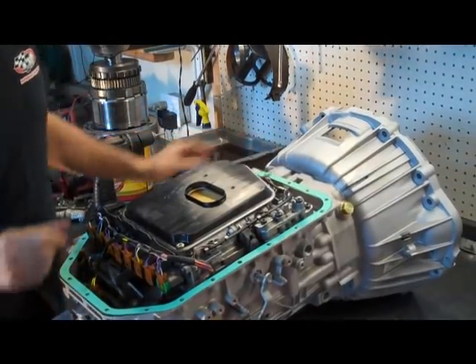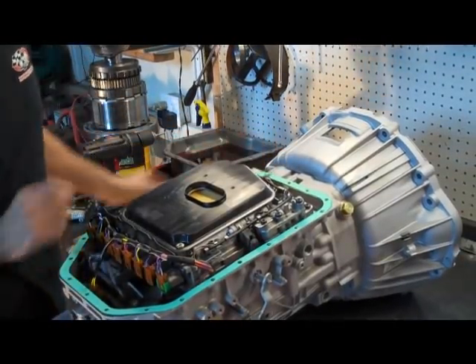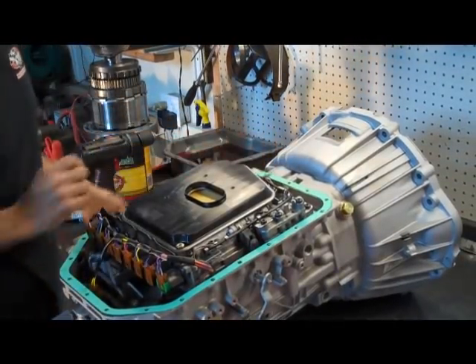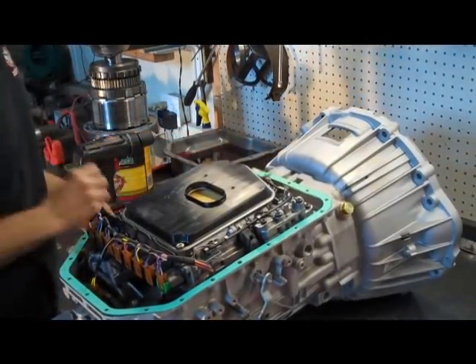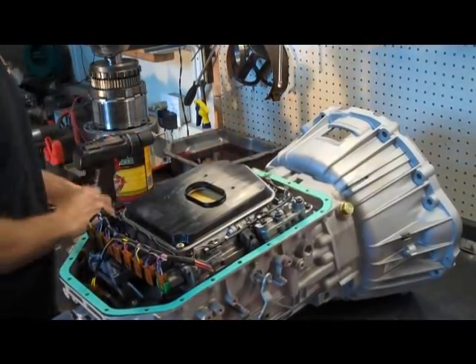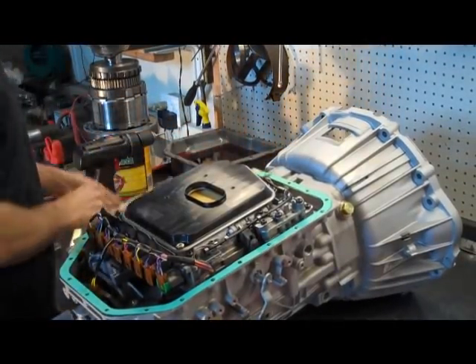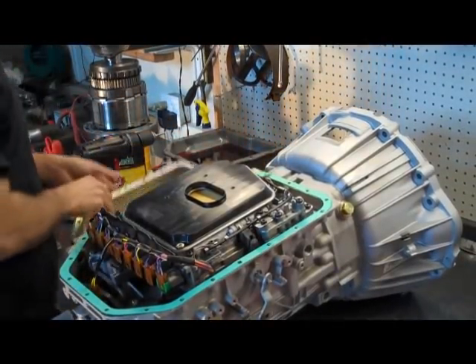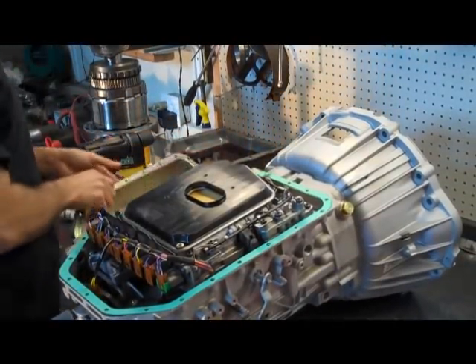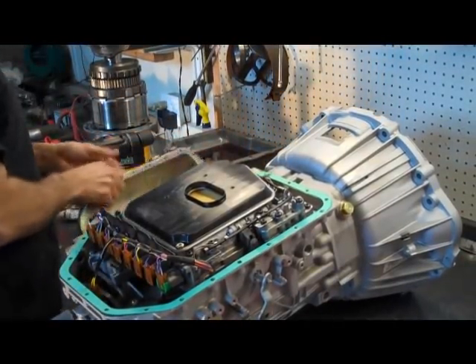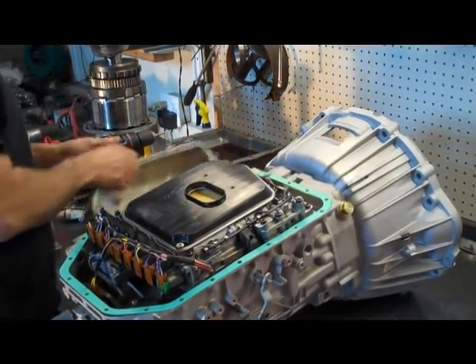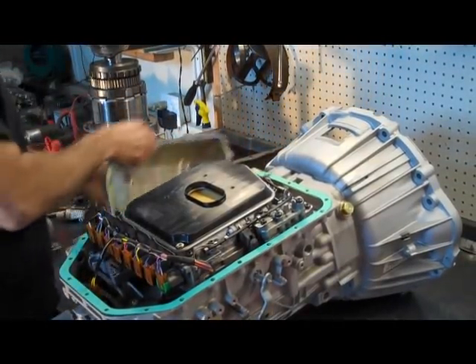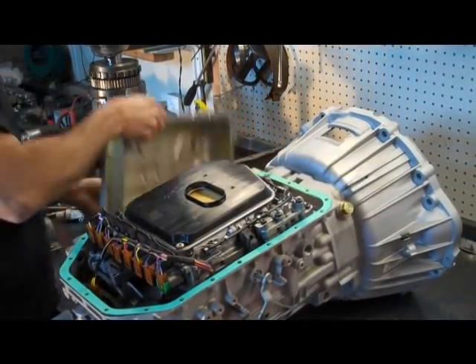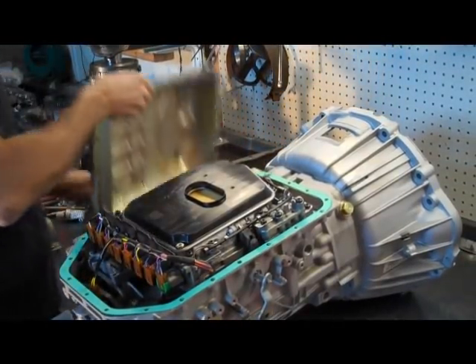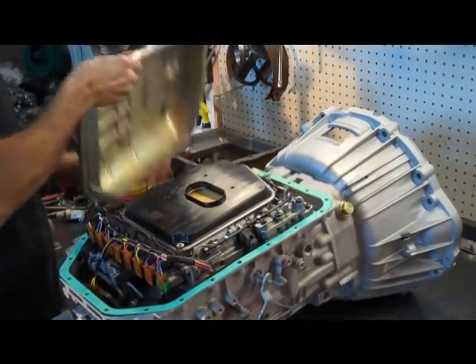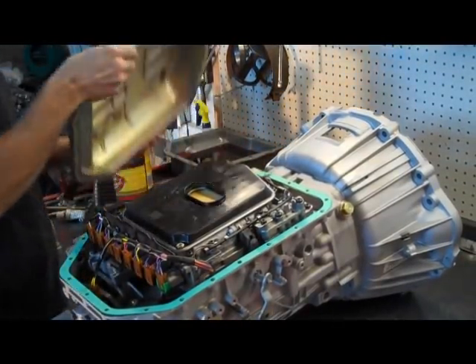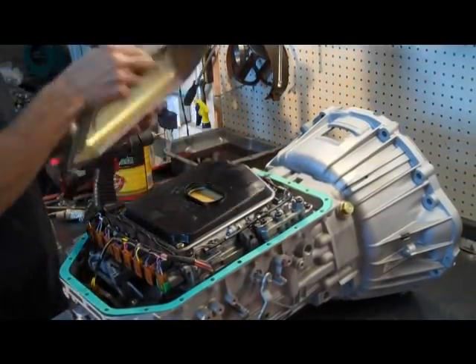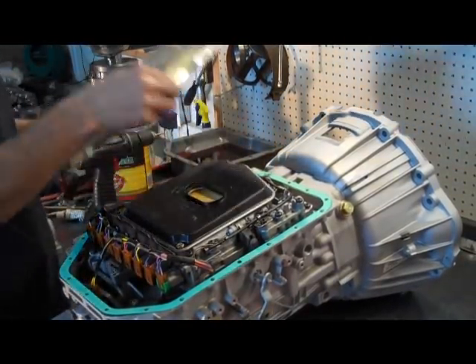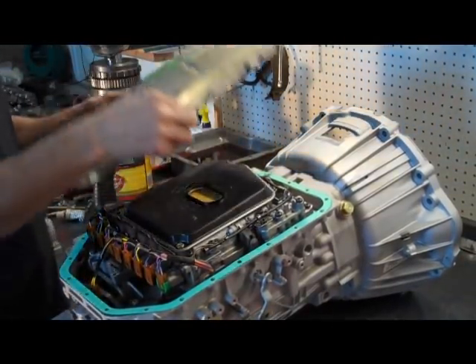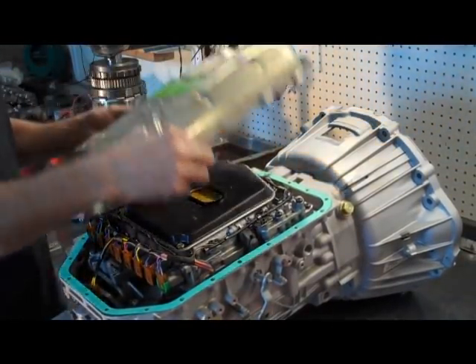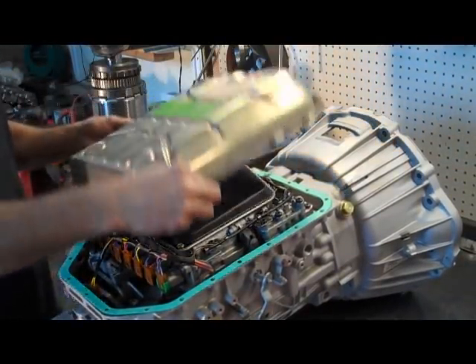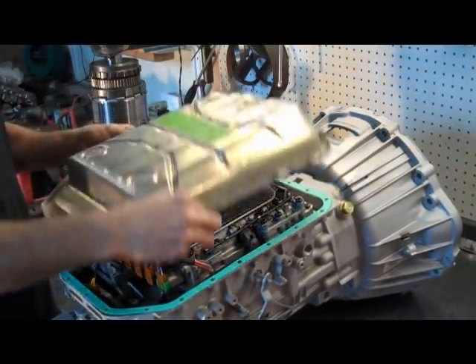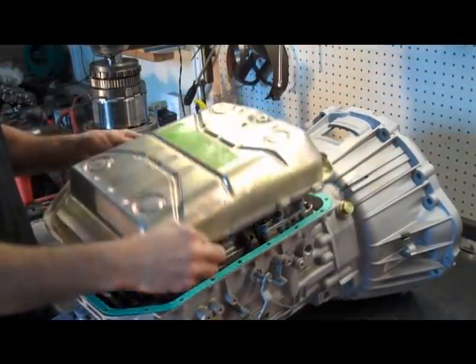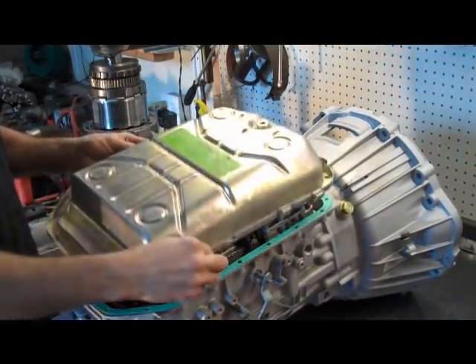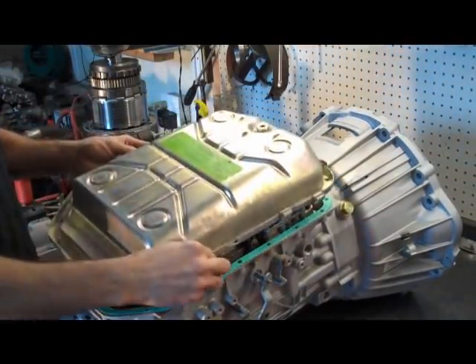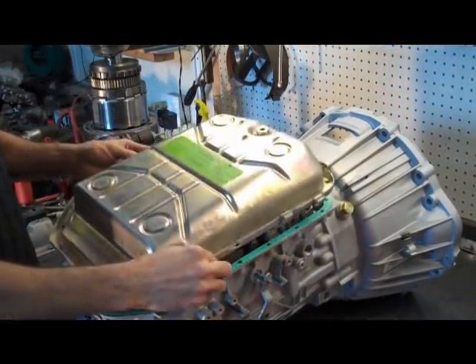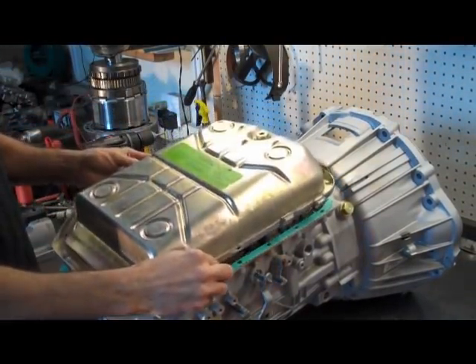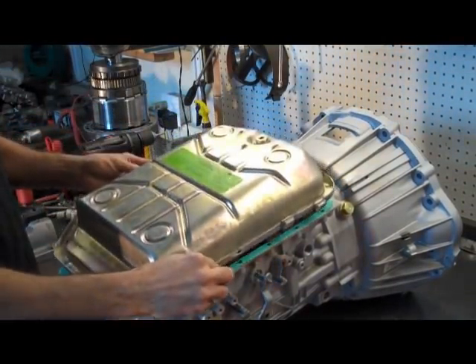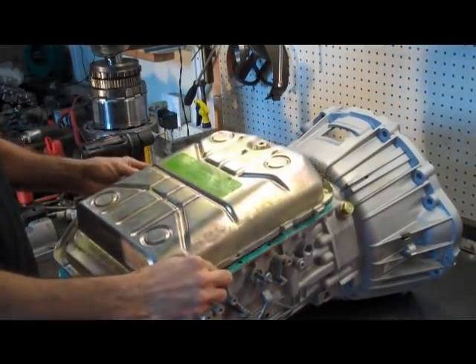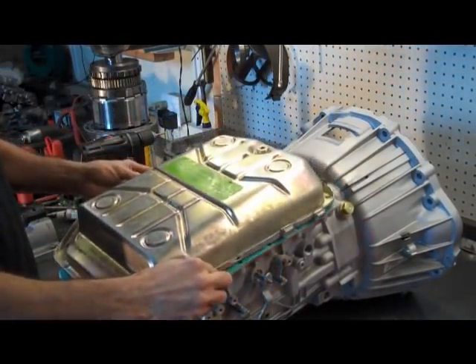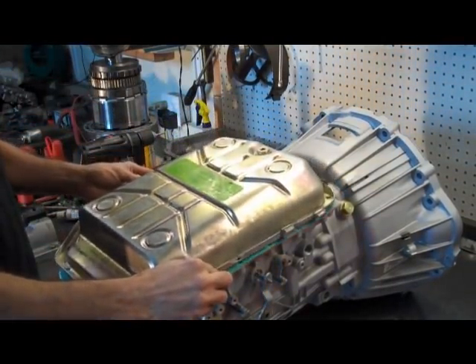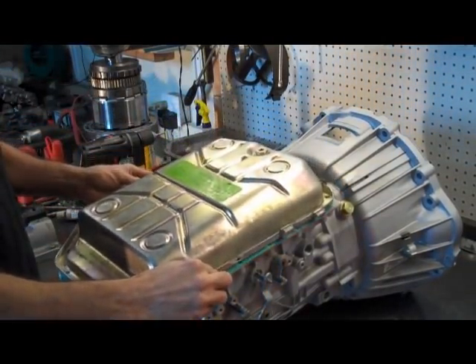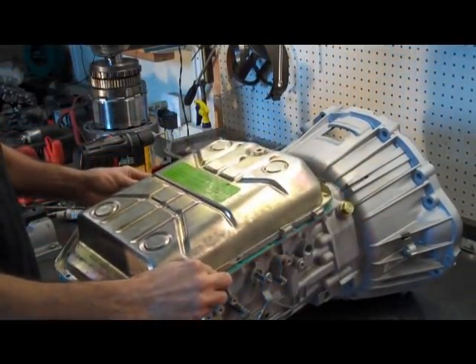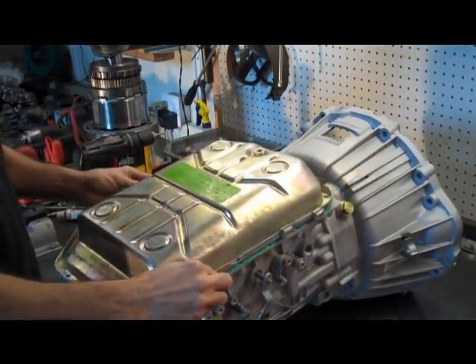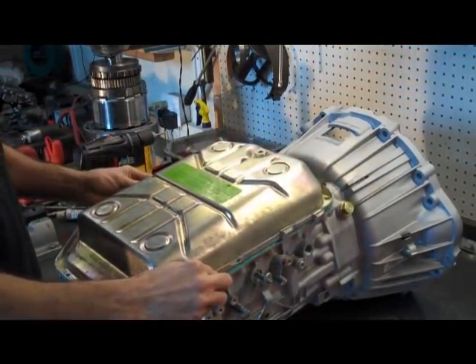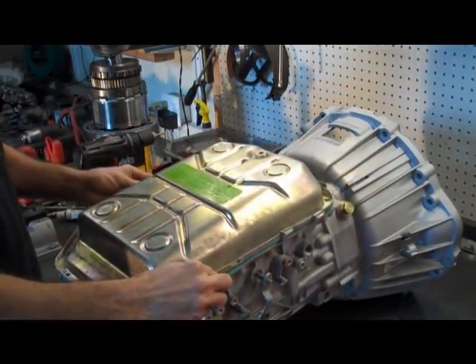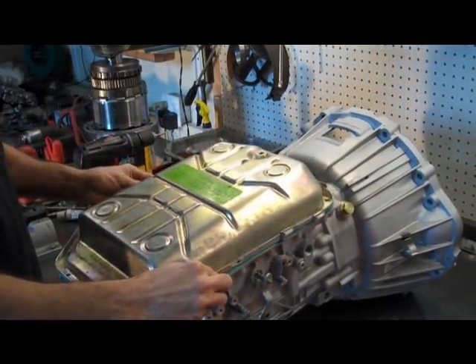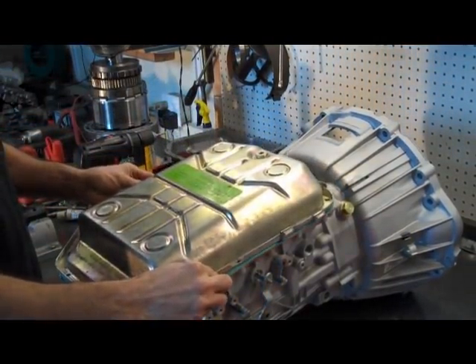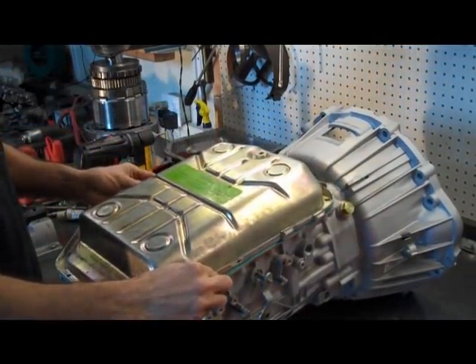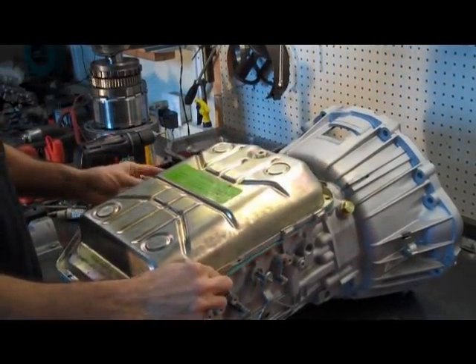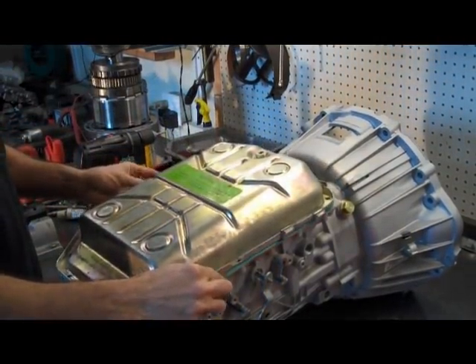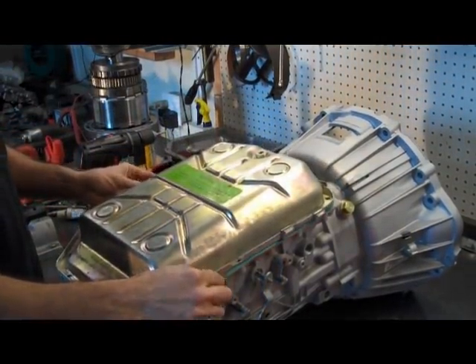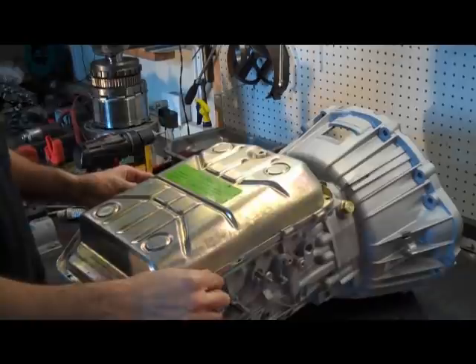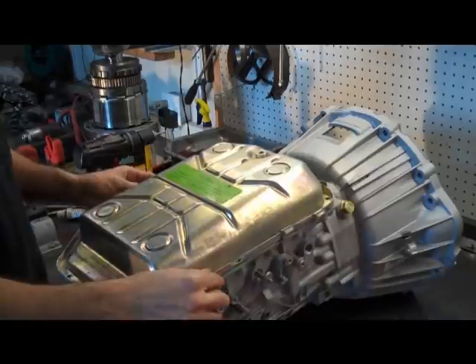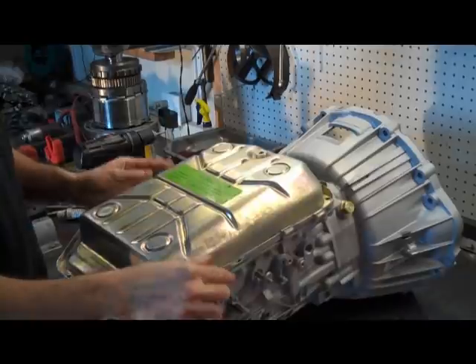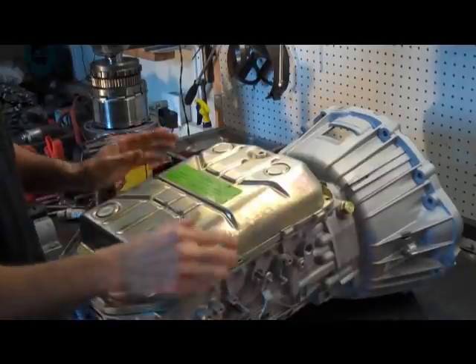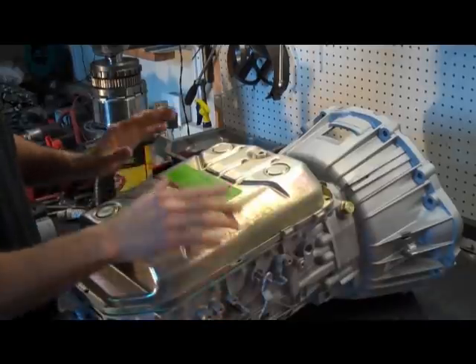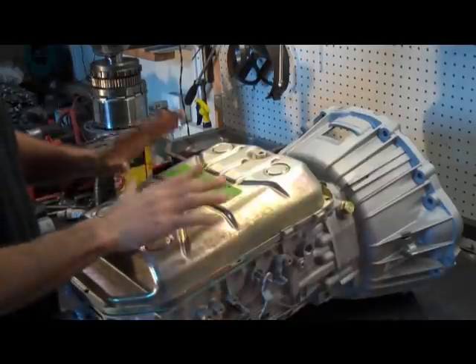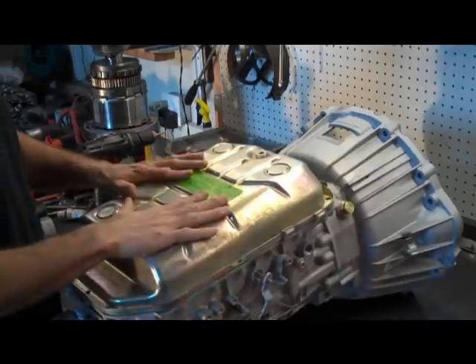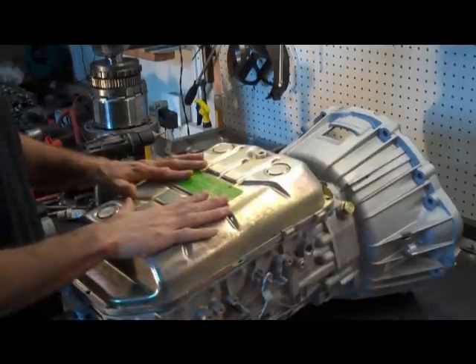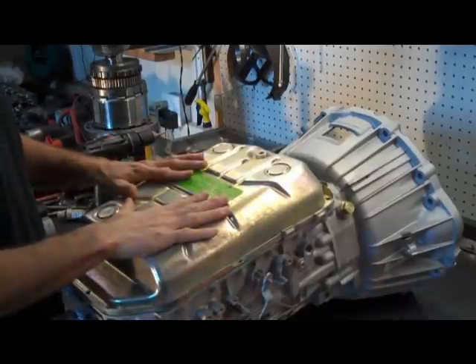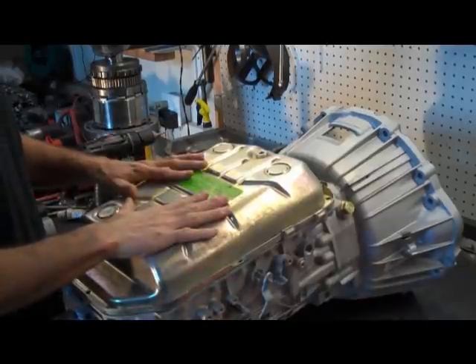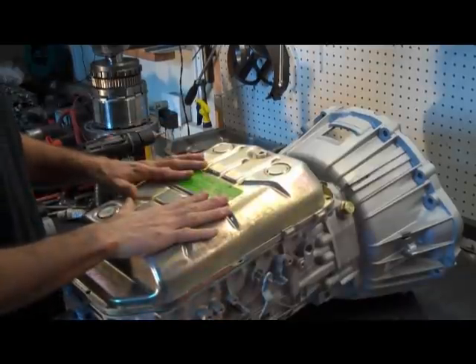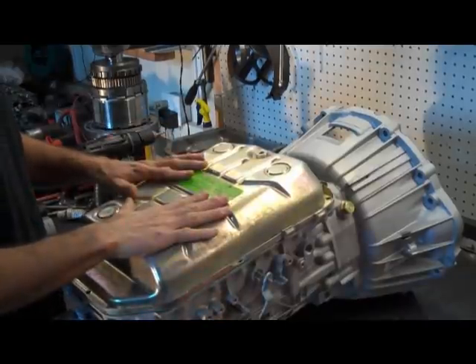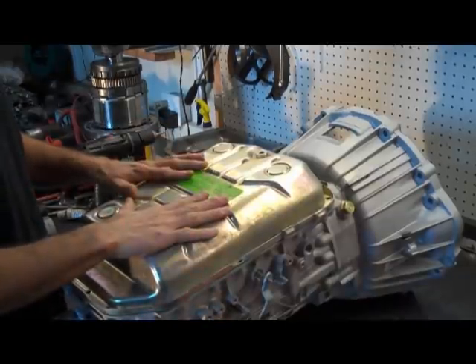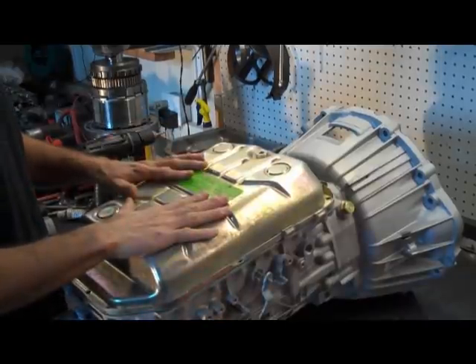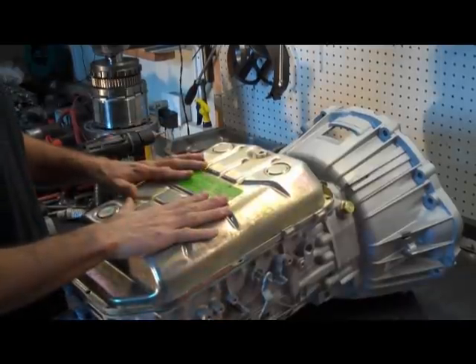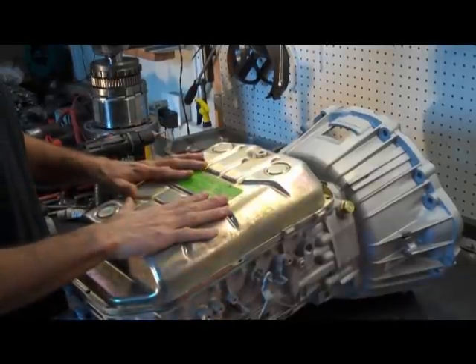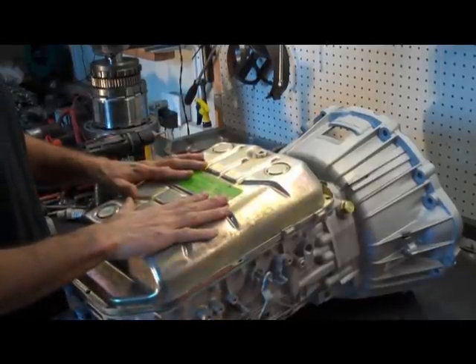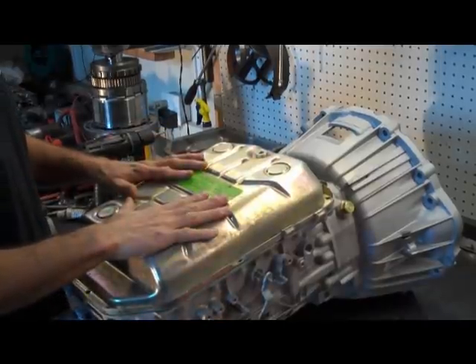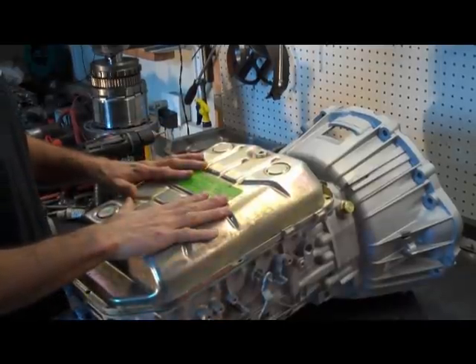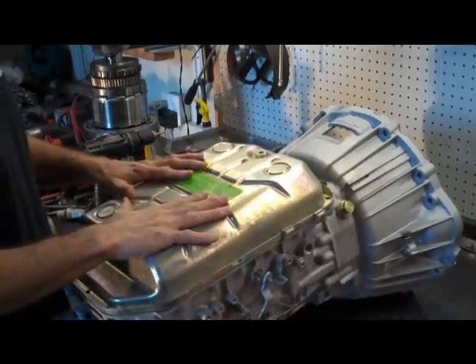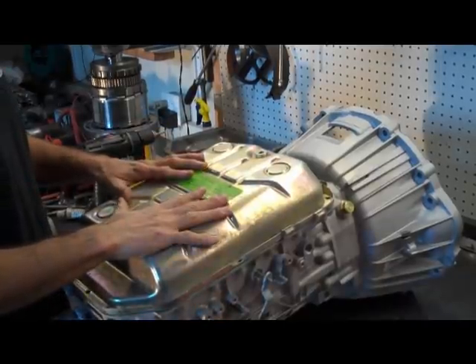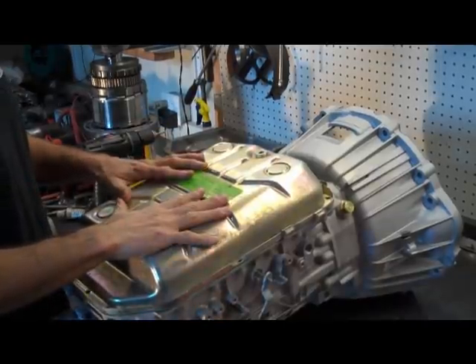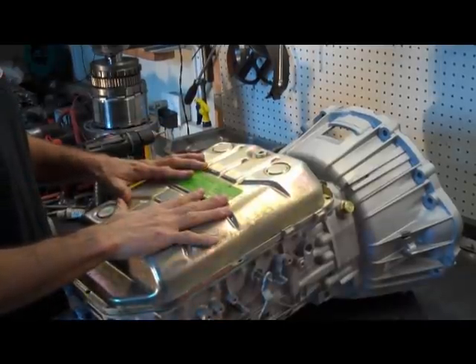Pan gasket, pan, and that's it. That's all there is to it.